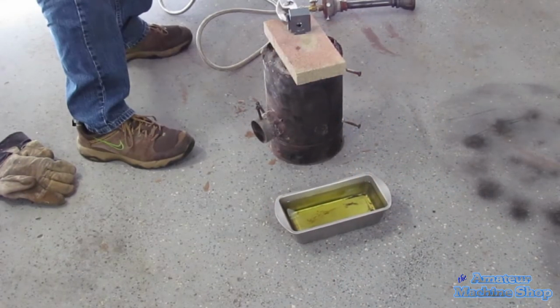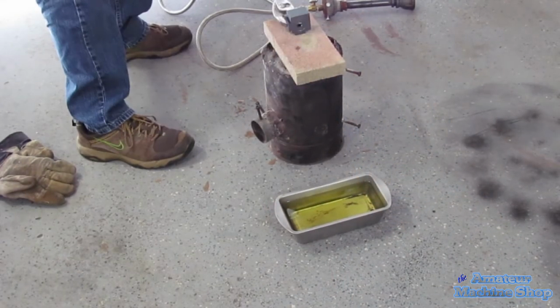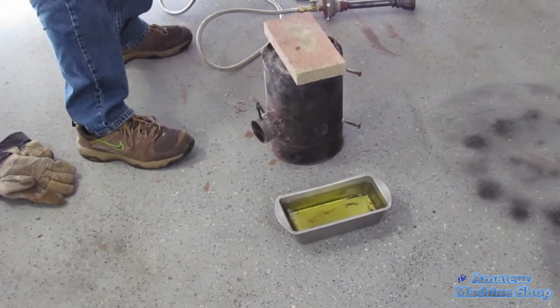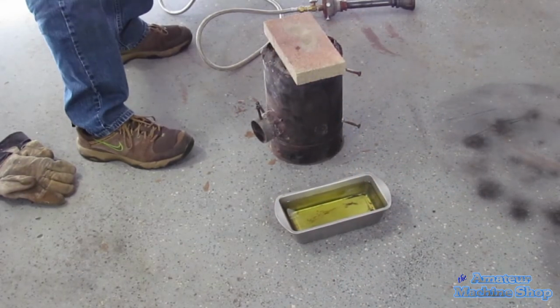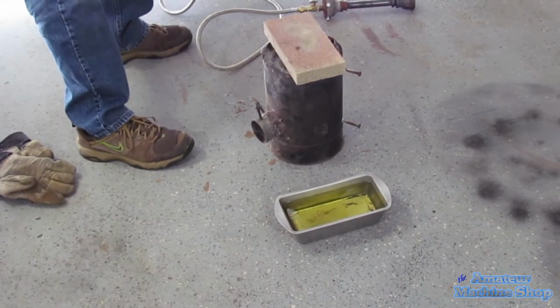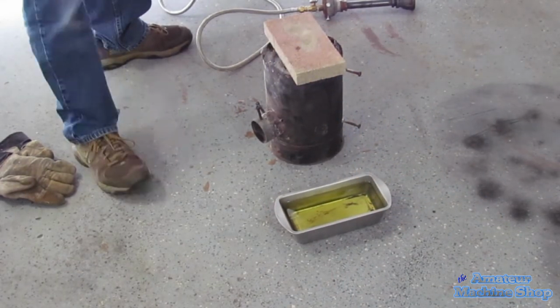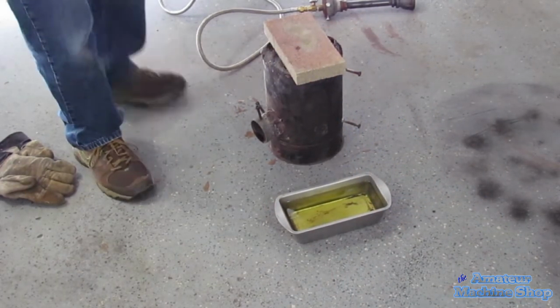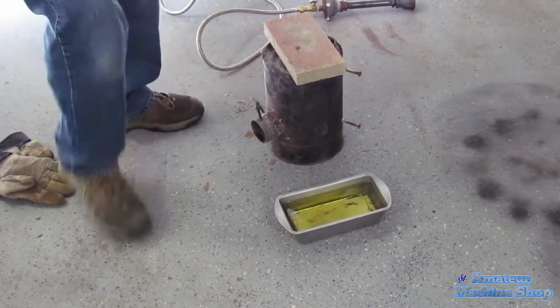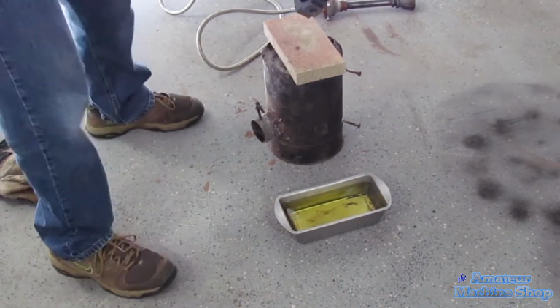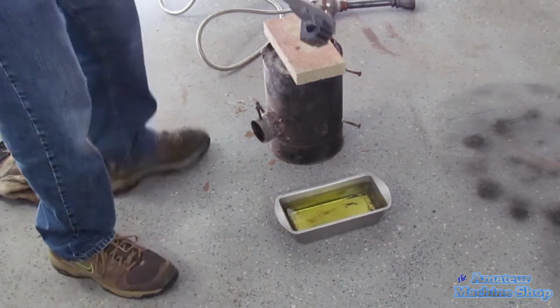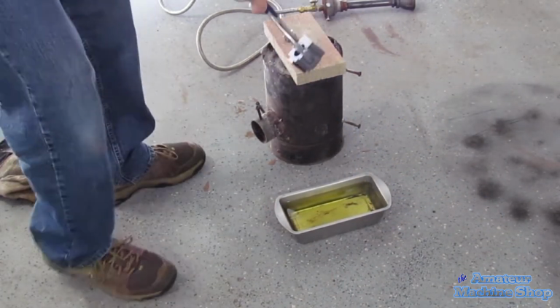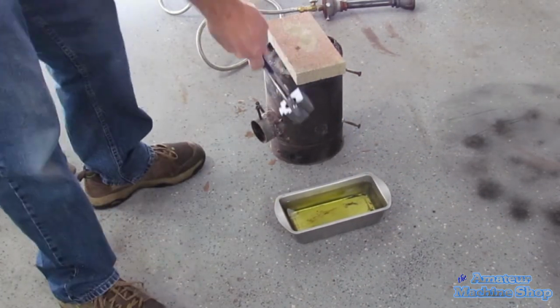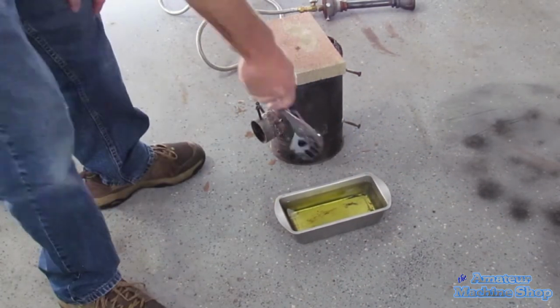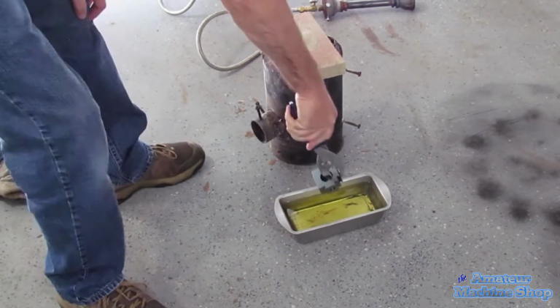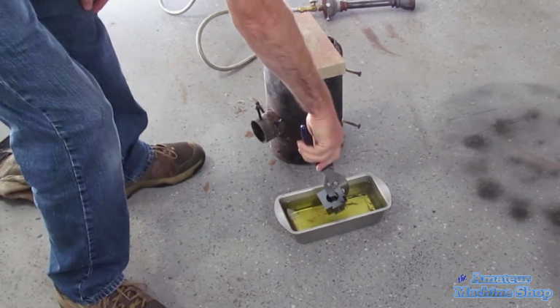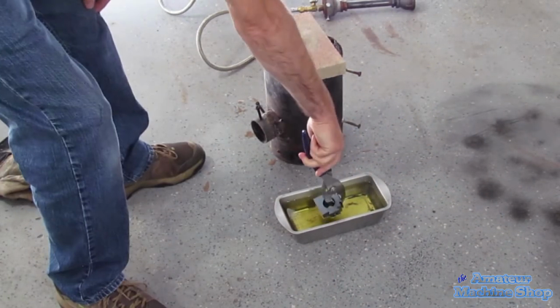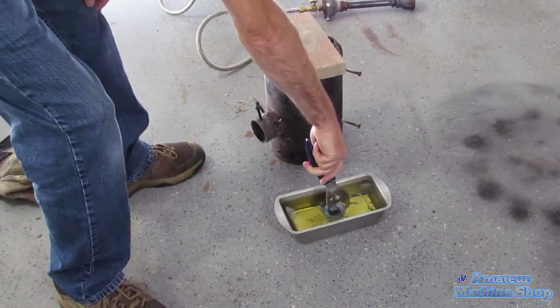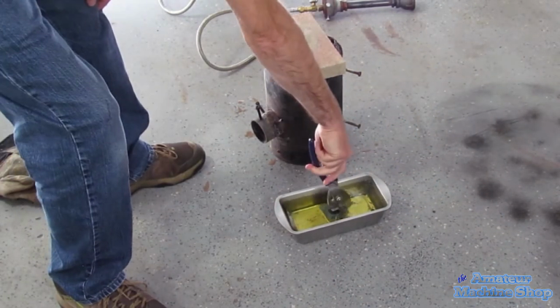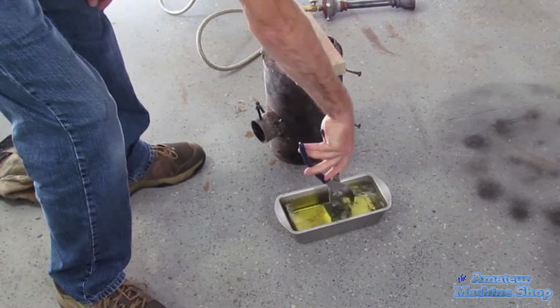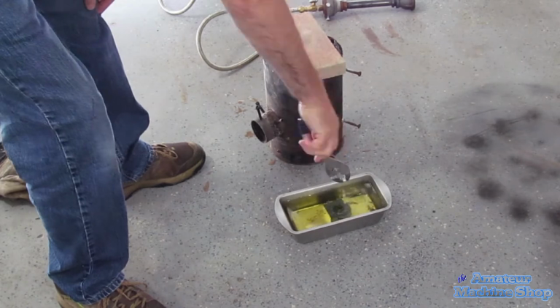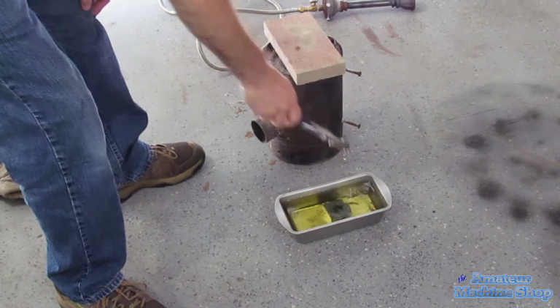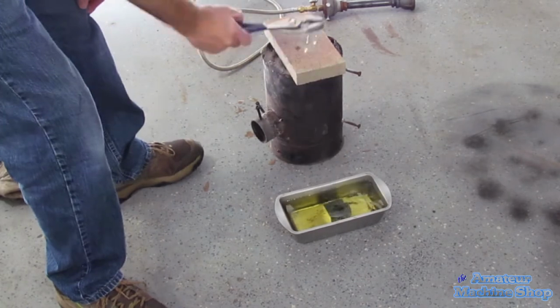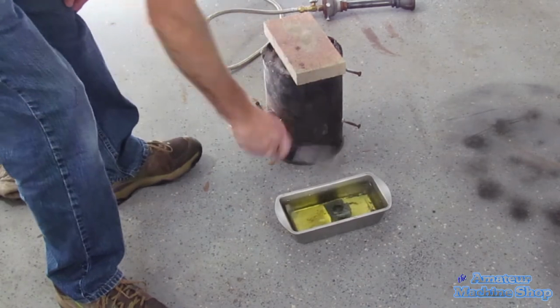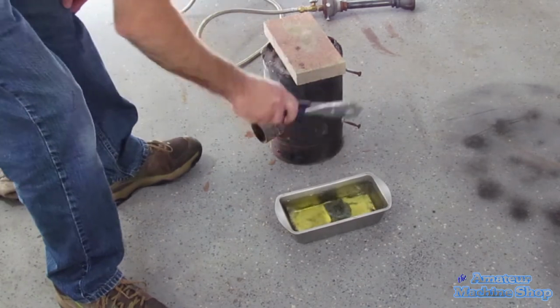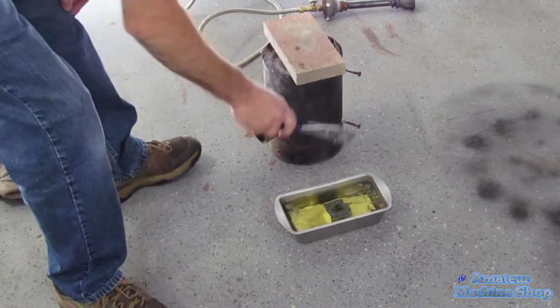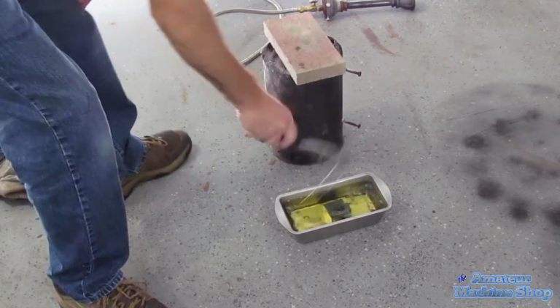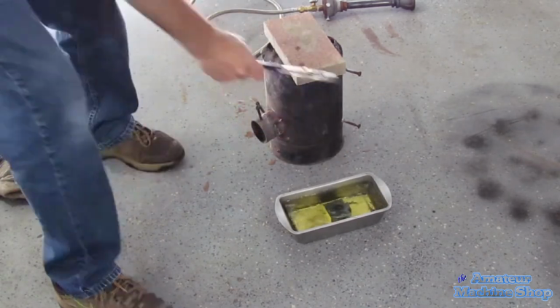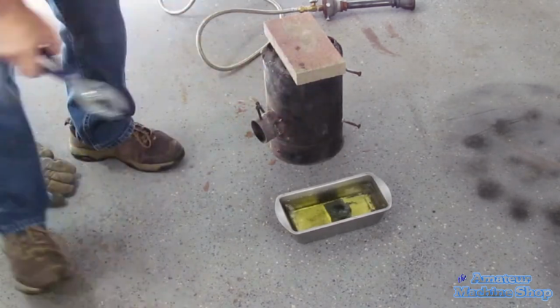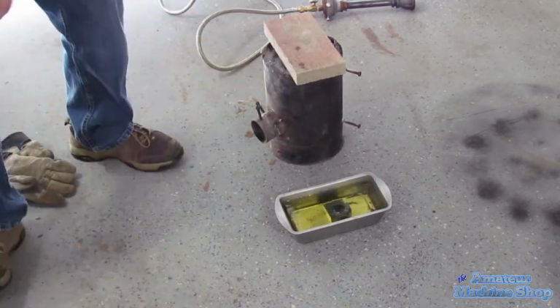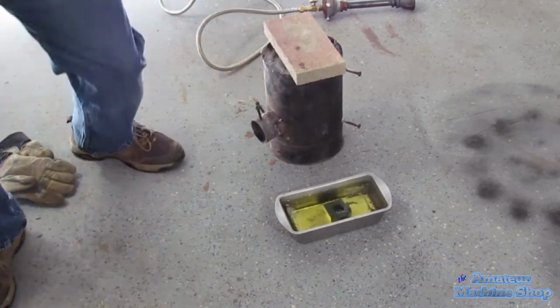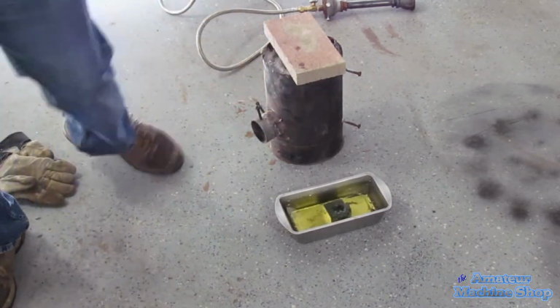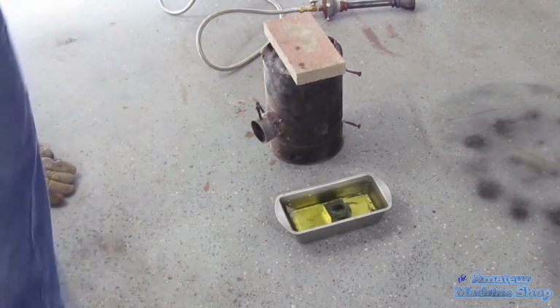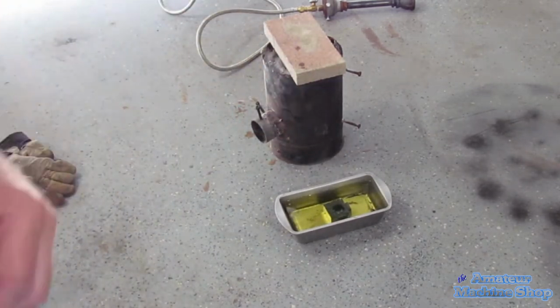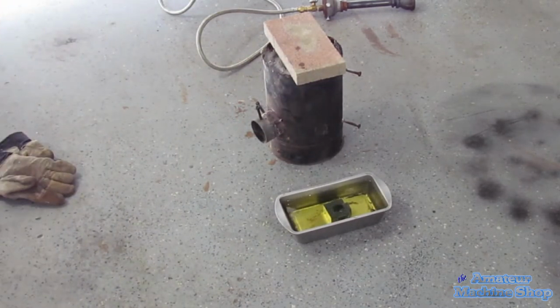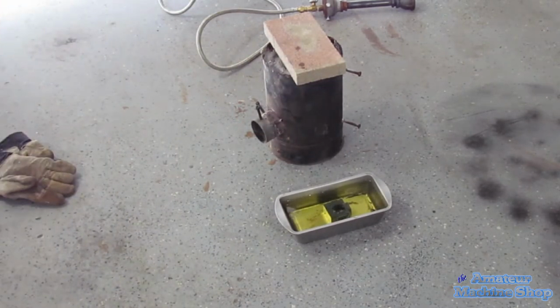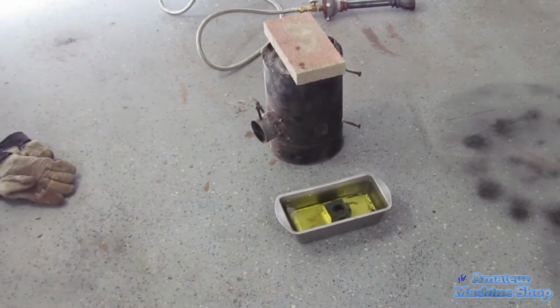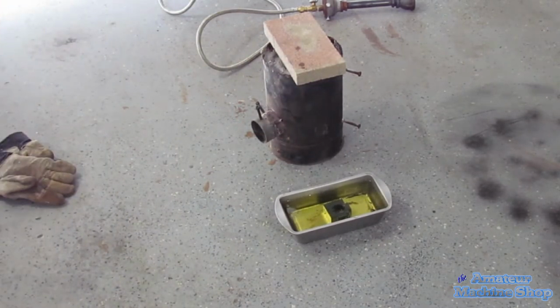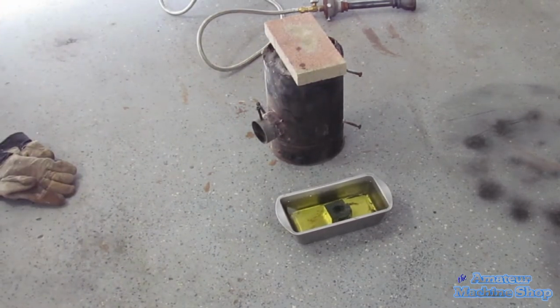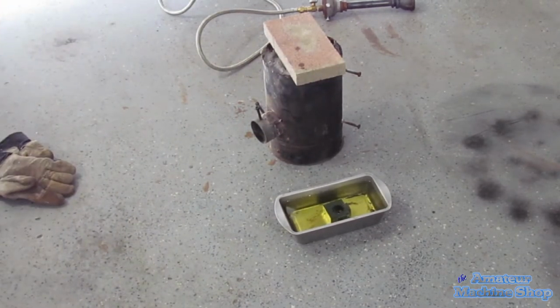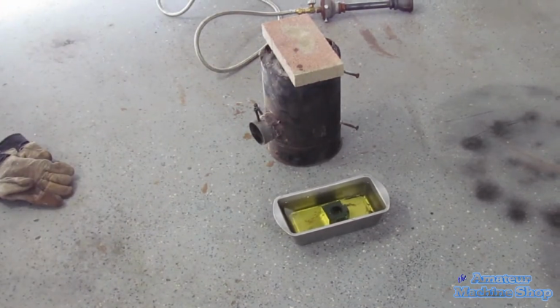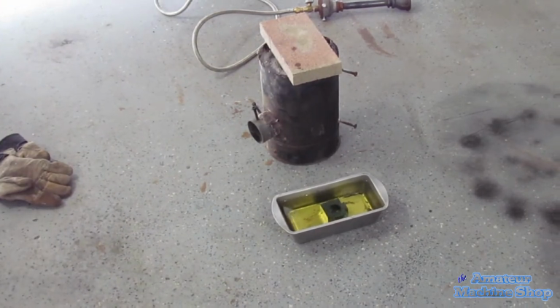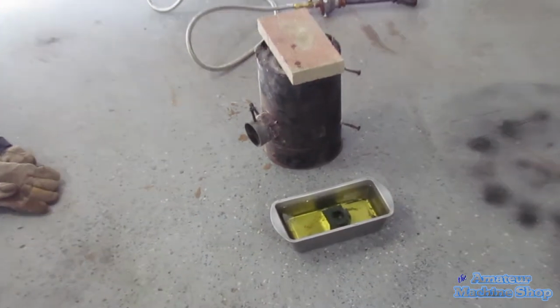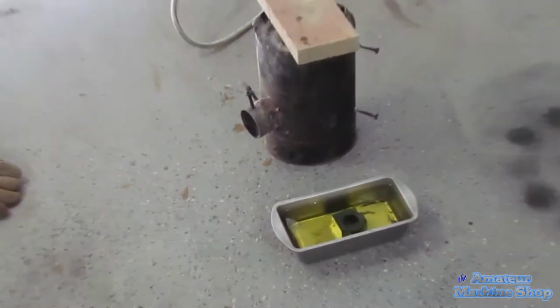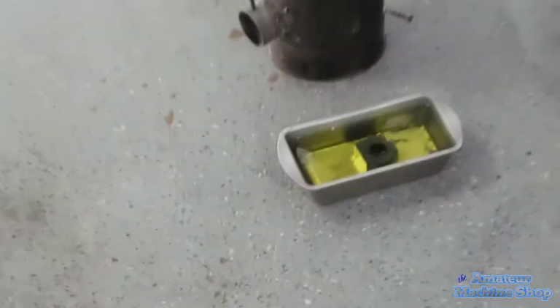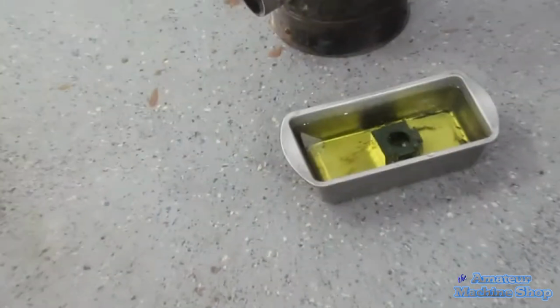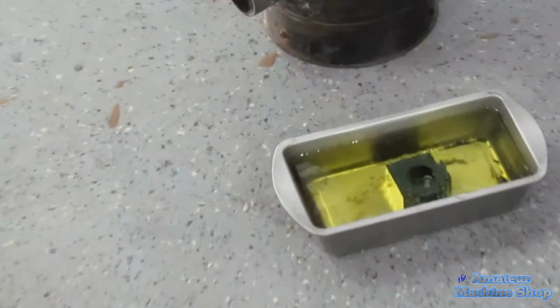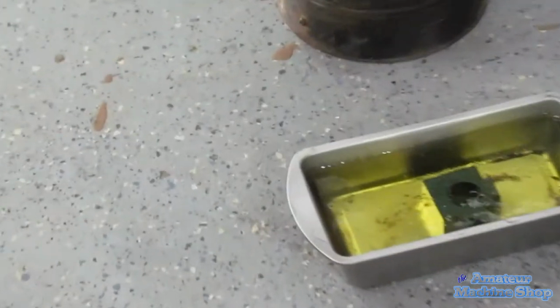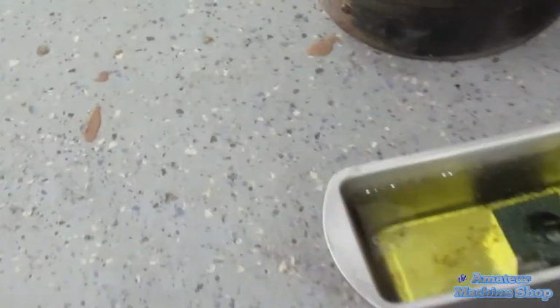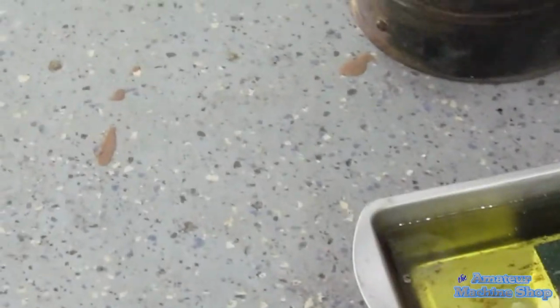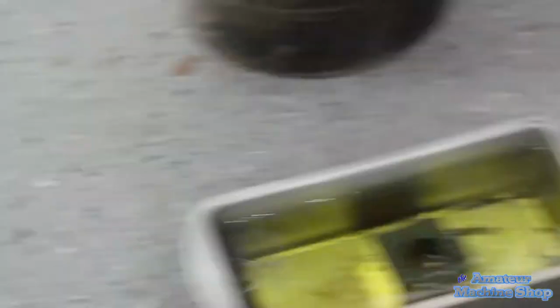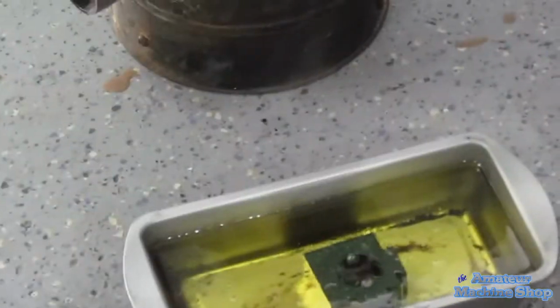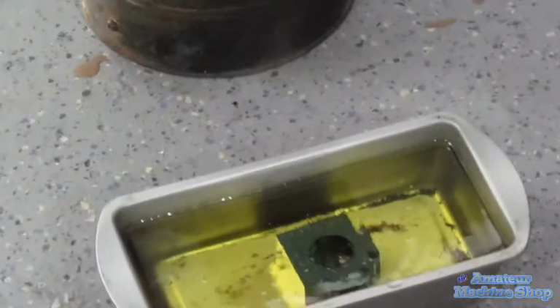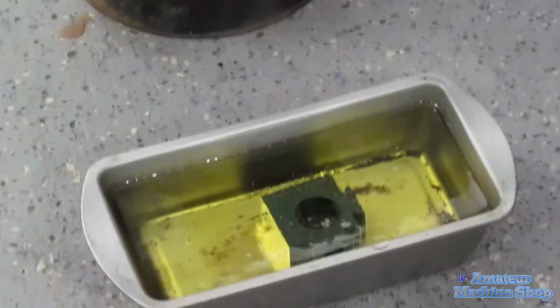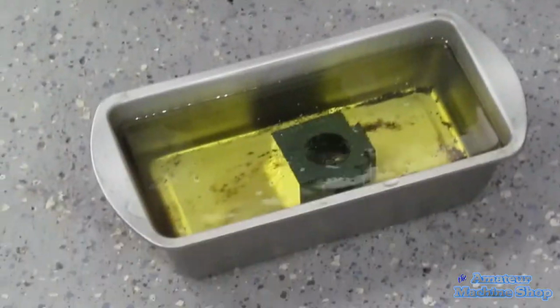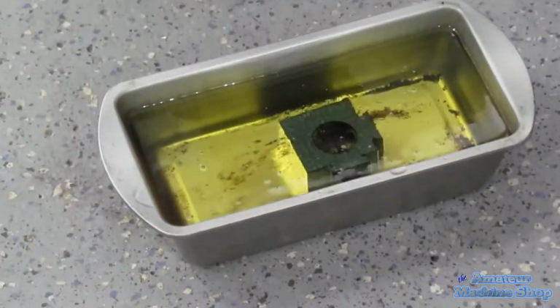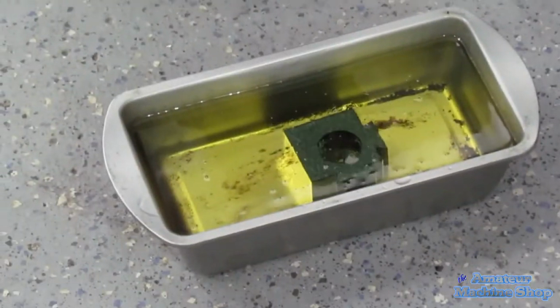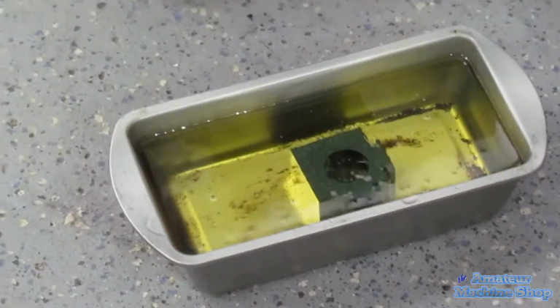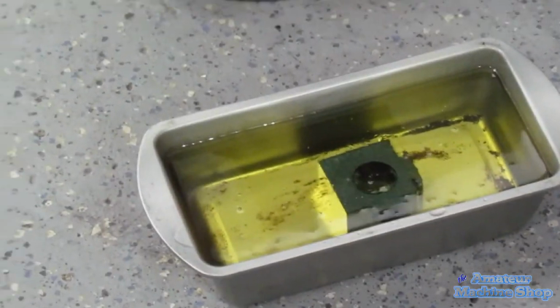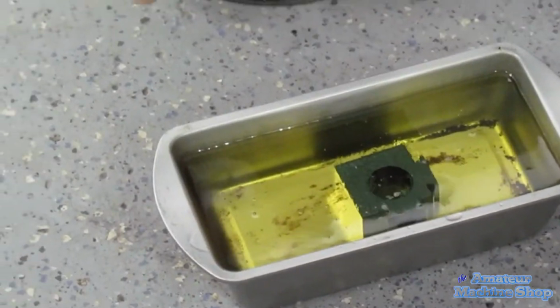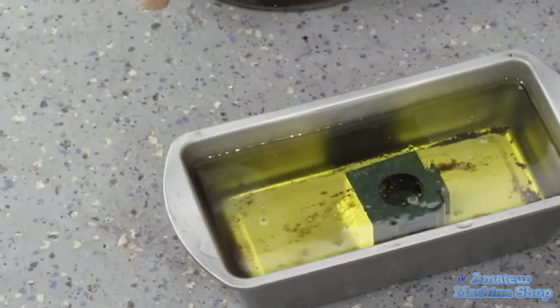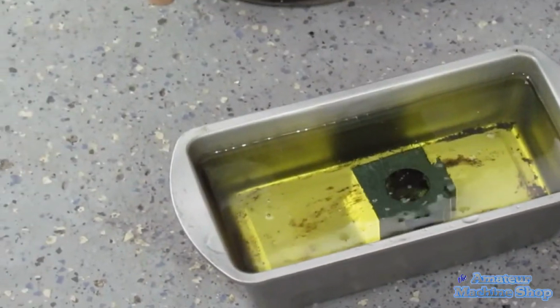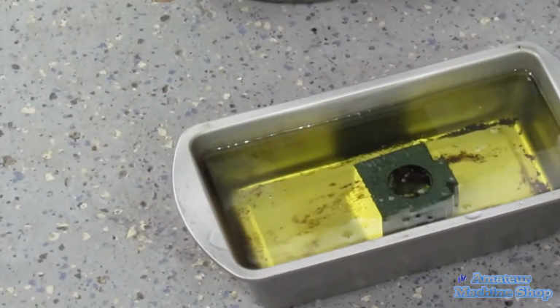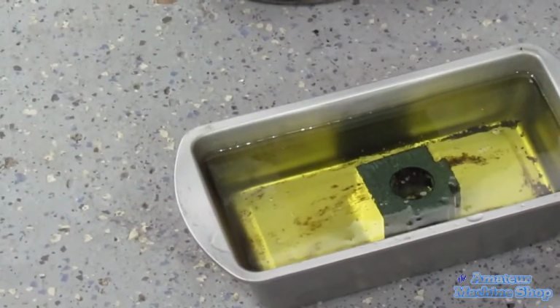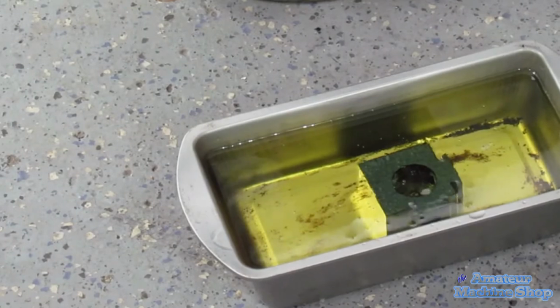Time to quench. I used cooking oil for my quenching — it's inexpensive and easy to clean up. The best thing is that all the oil can be reused.